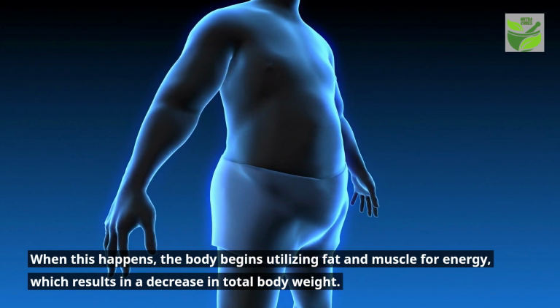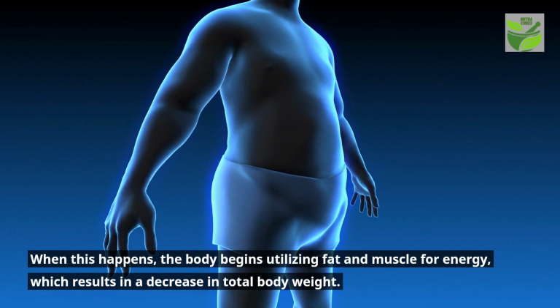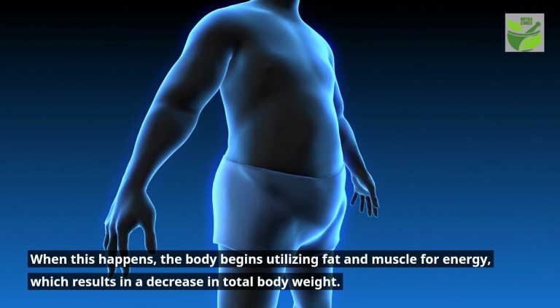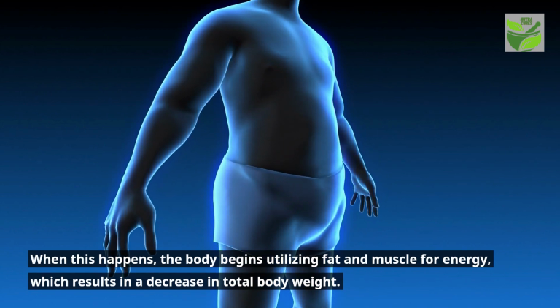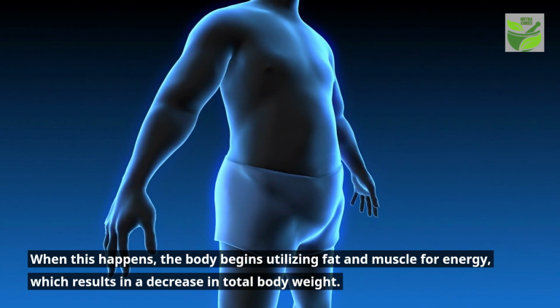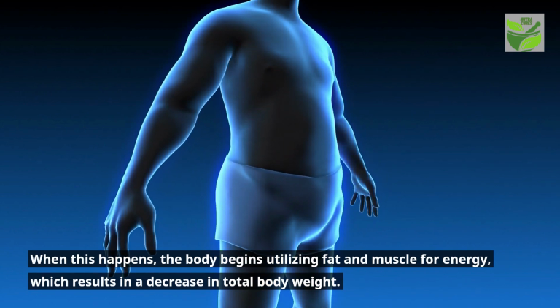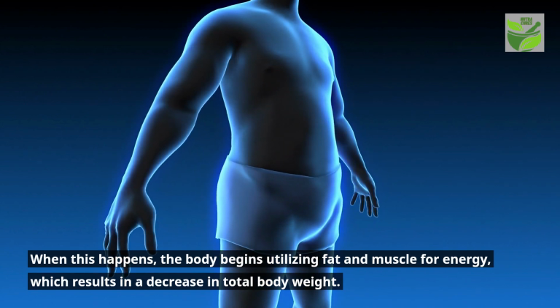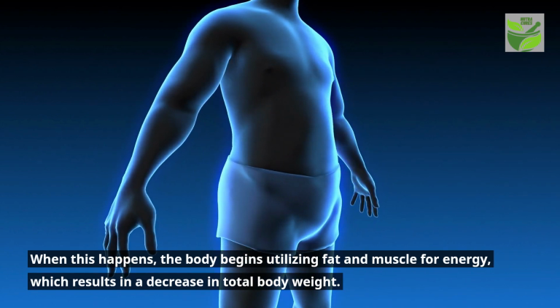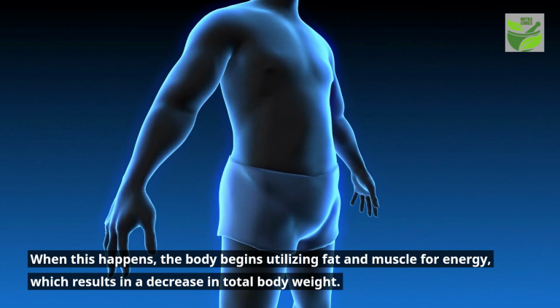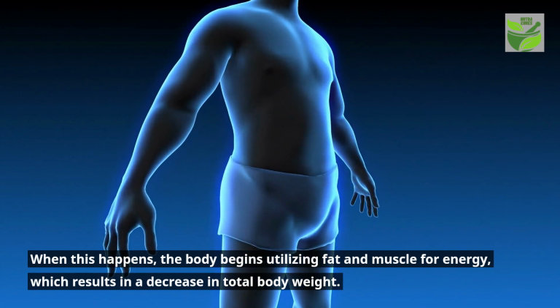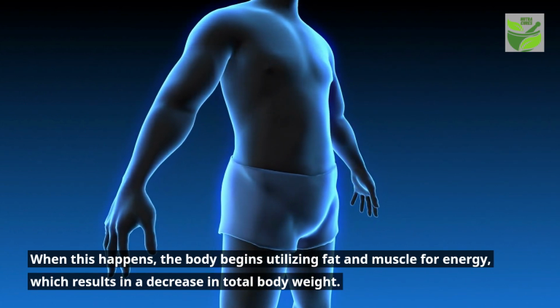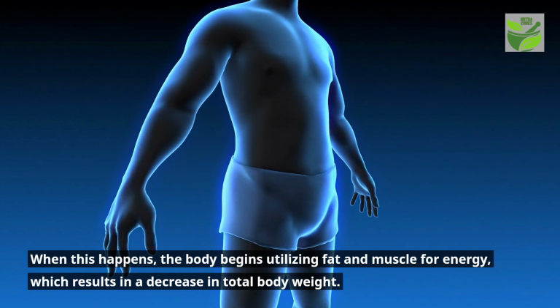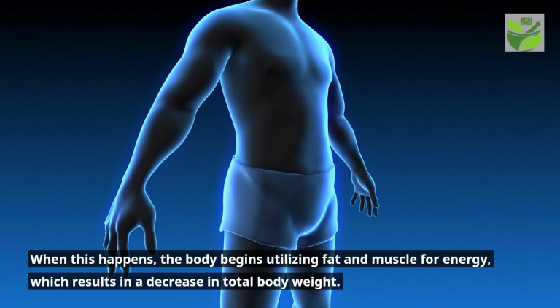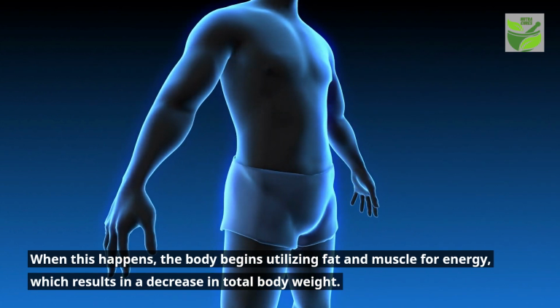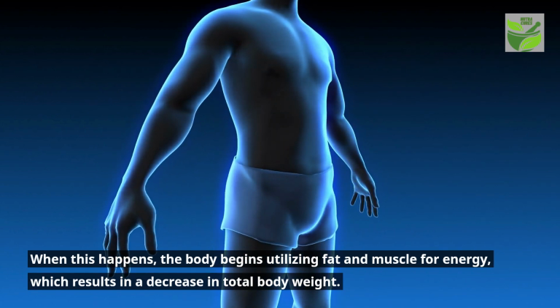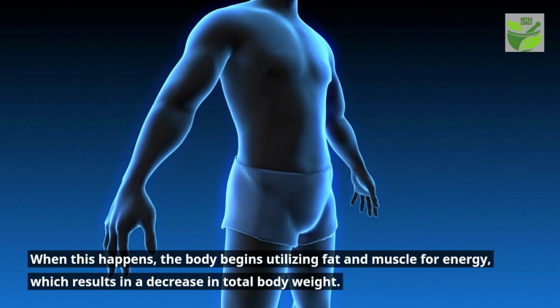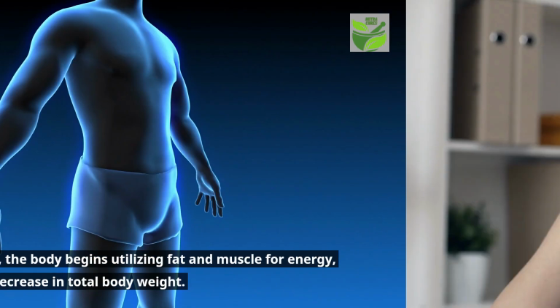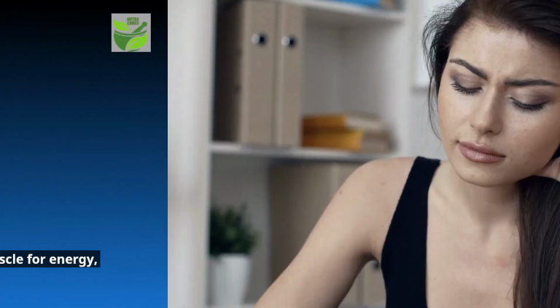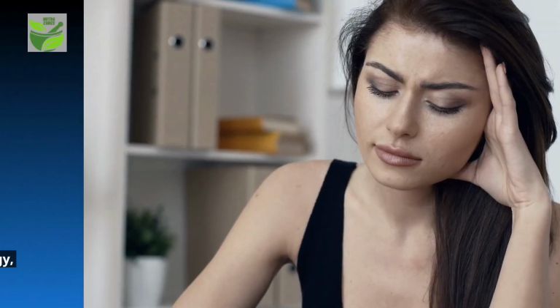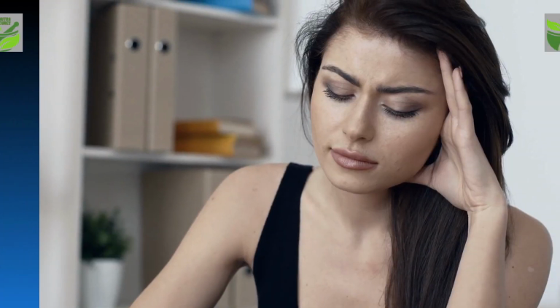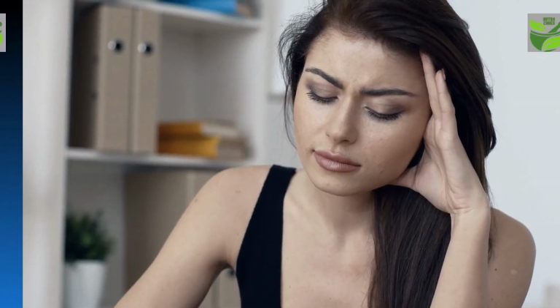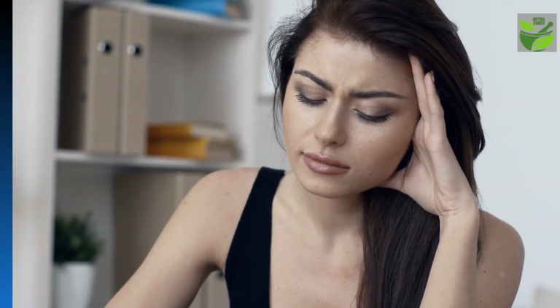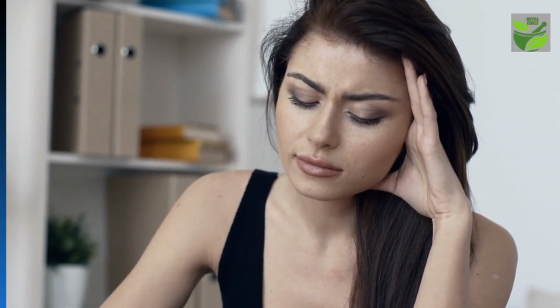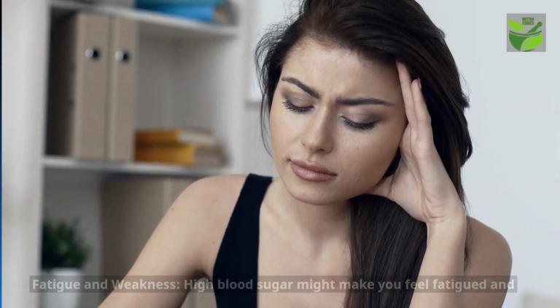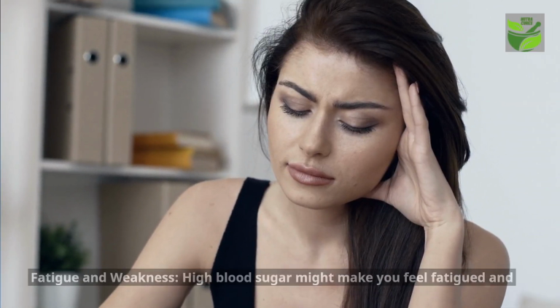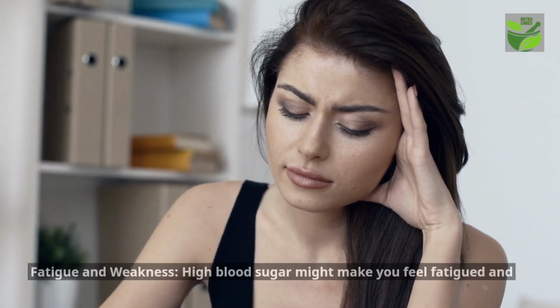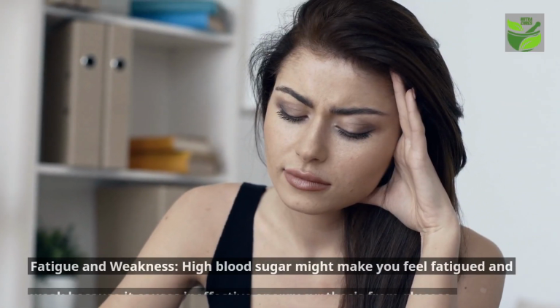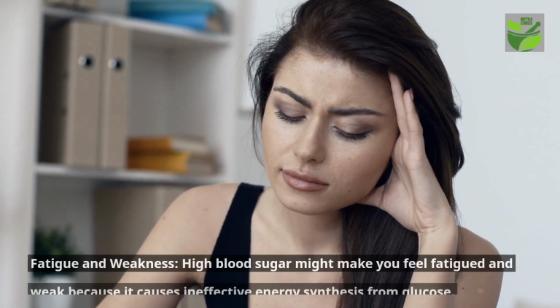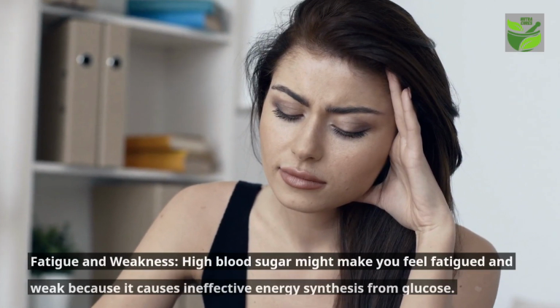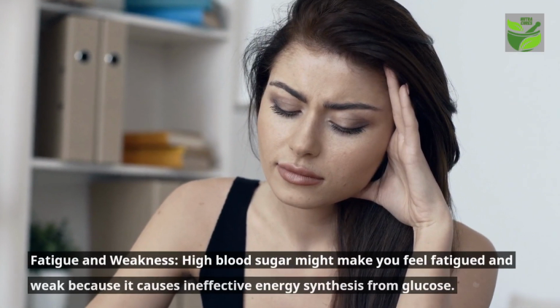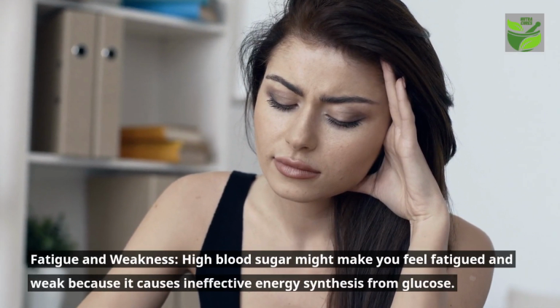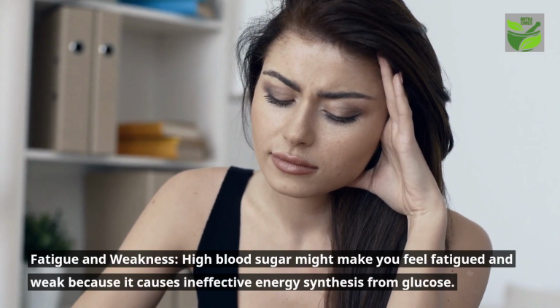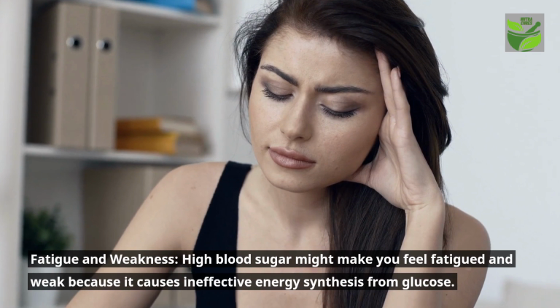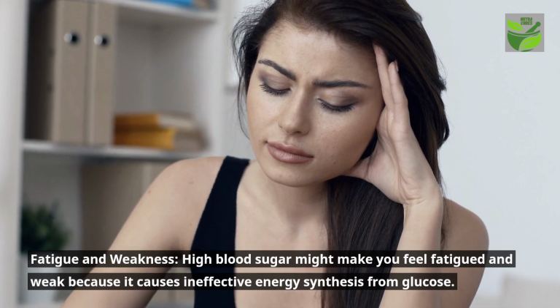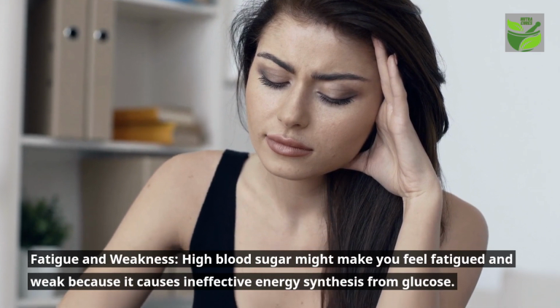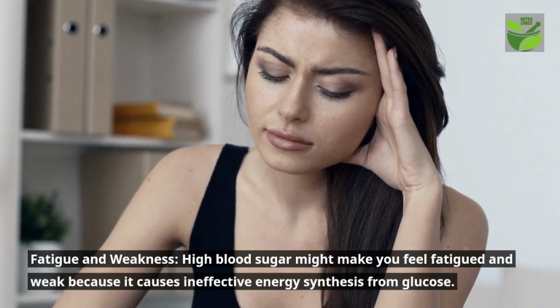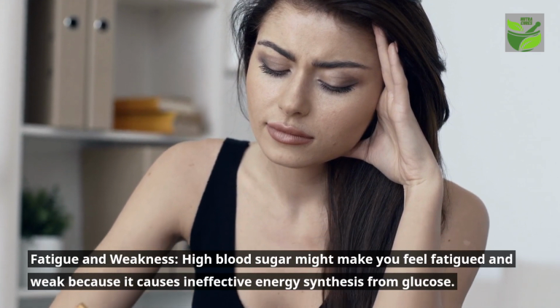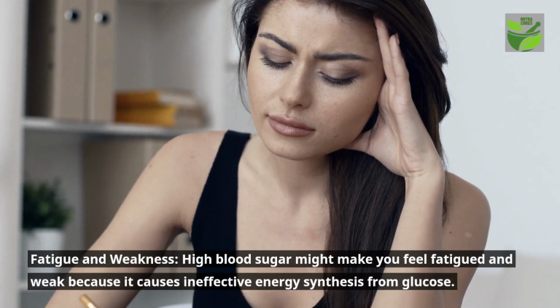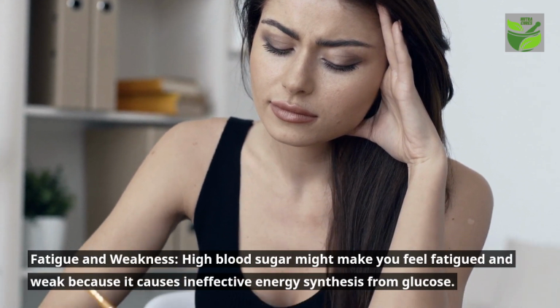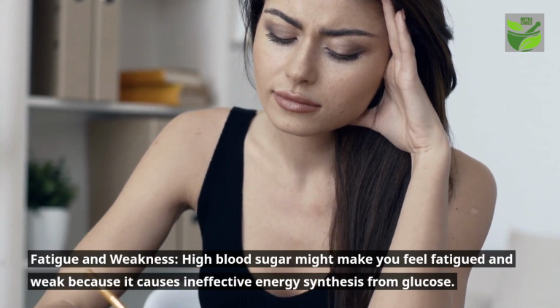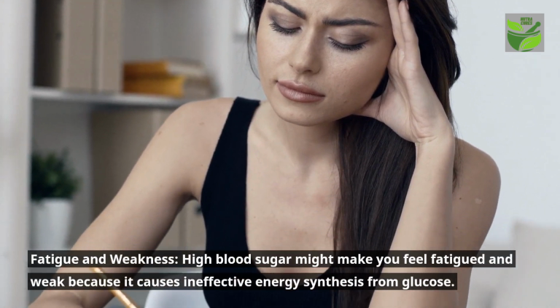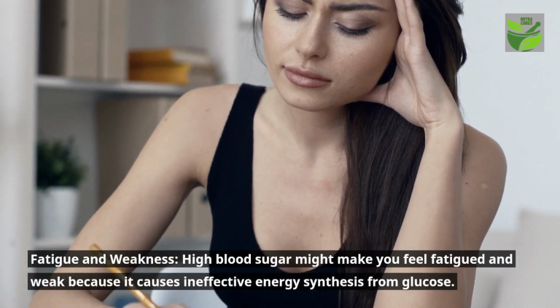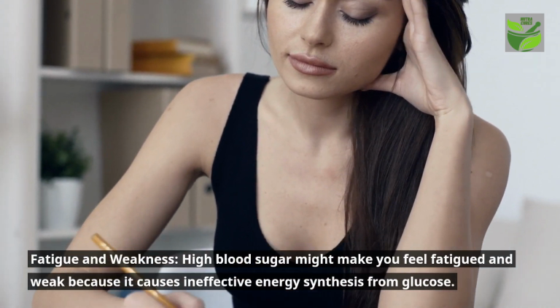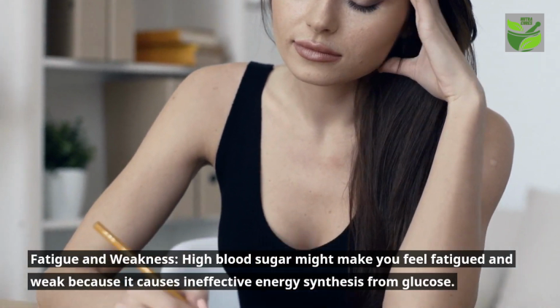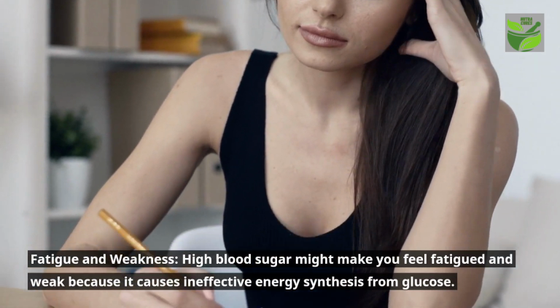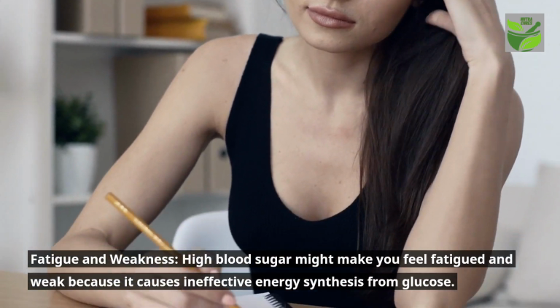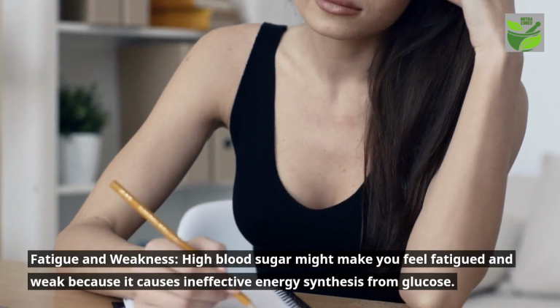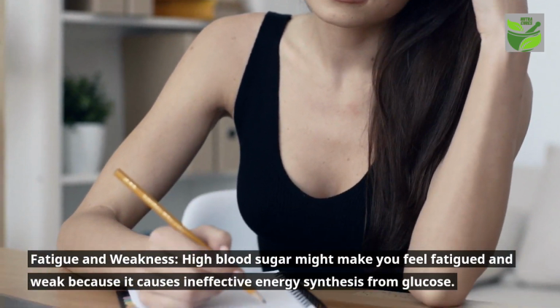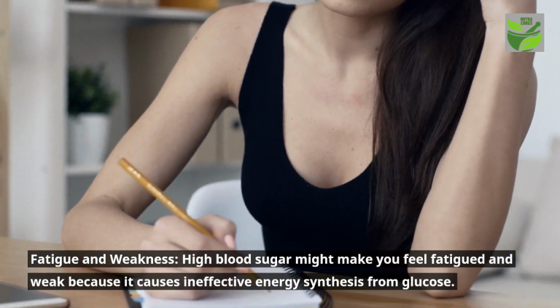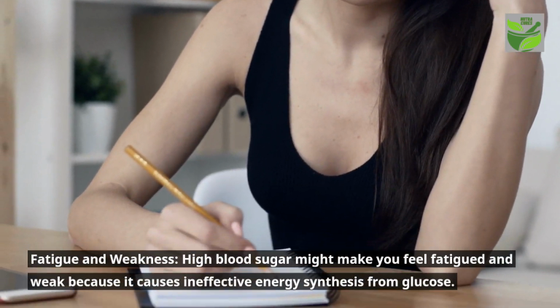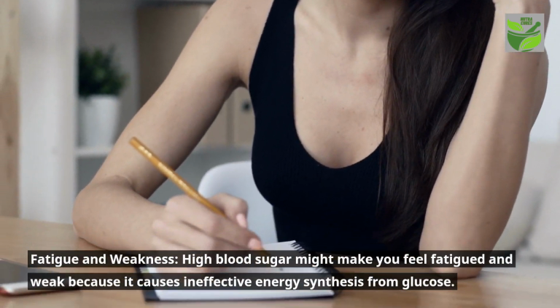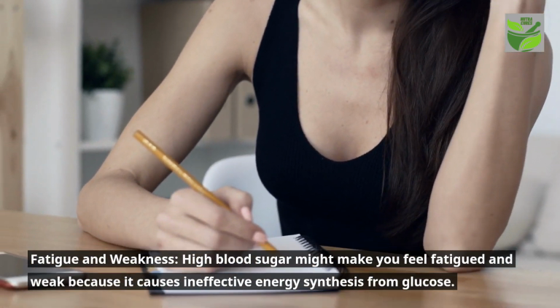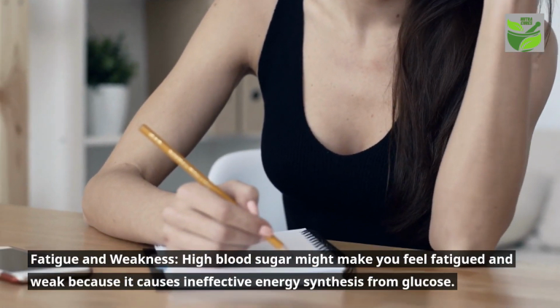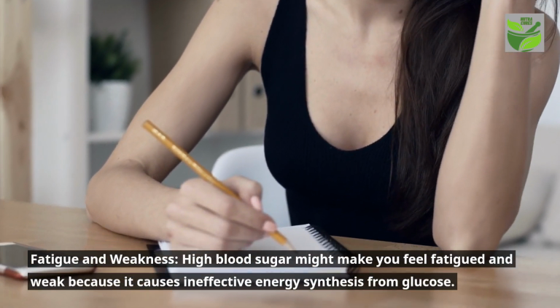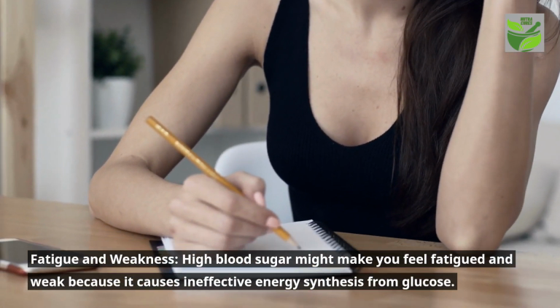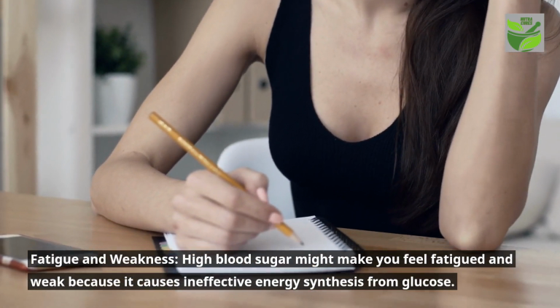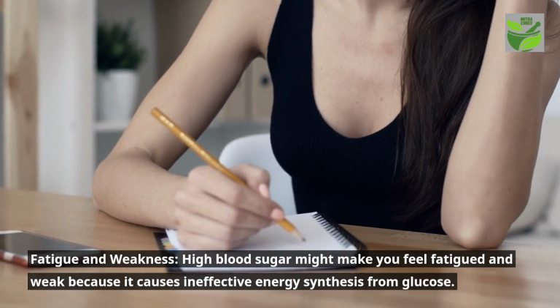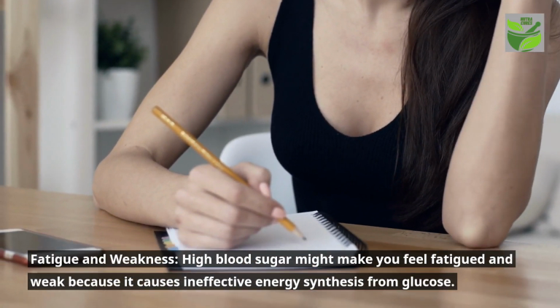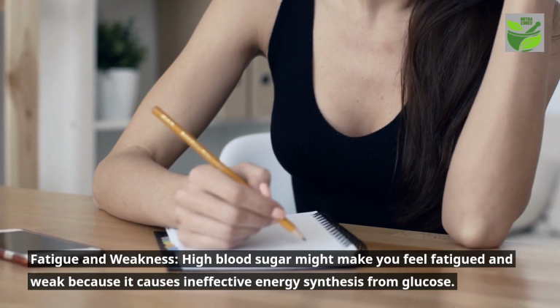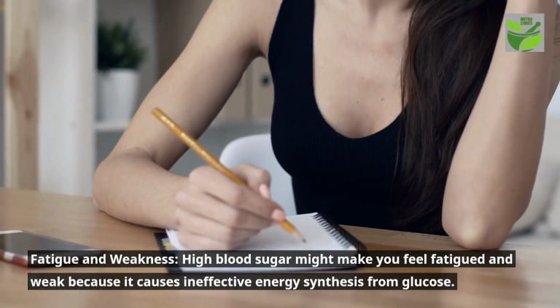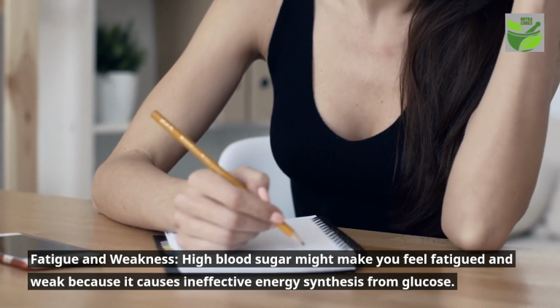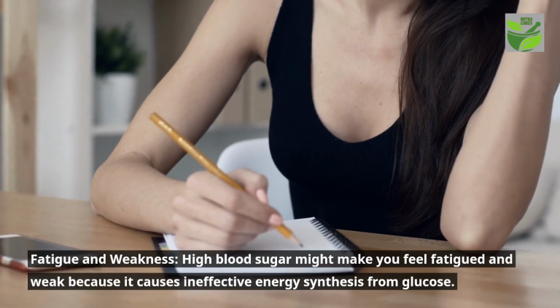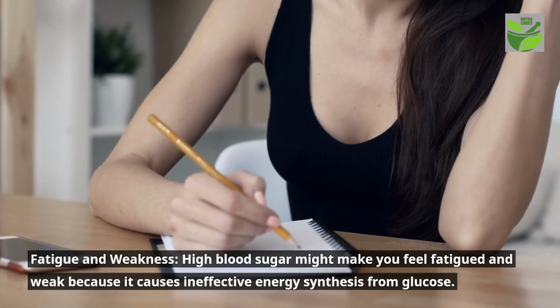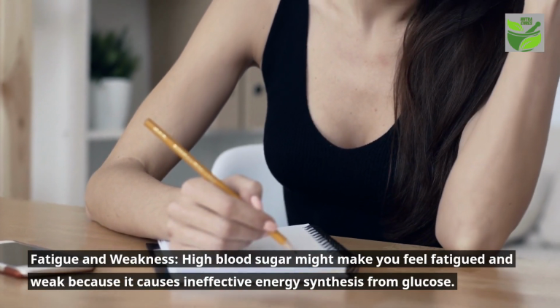Fatigue and weakness: high blood sugar might make you feel fatigued and weak because it causes ineffective energy synthesis from glucose.